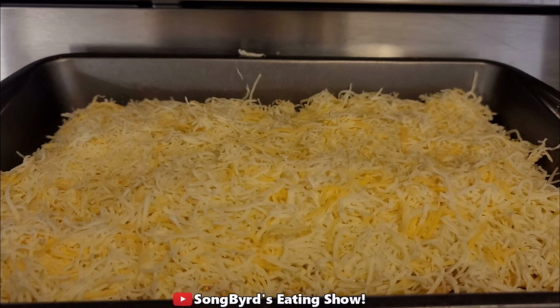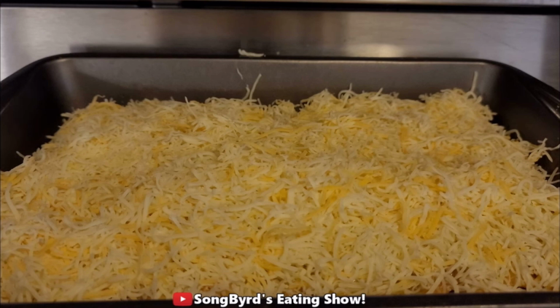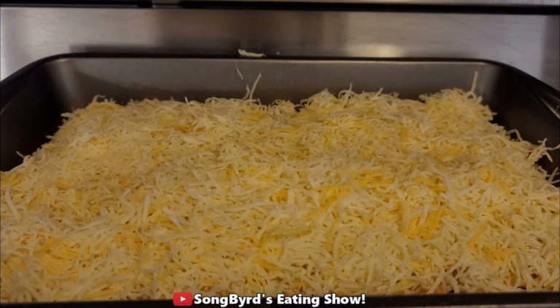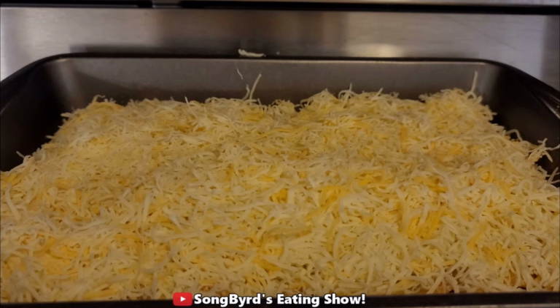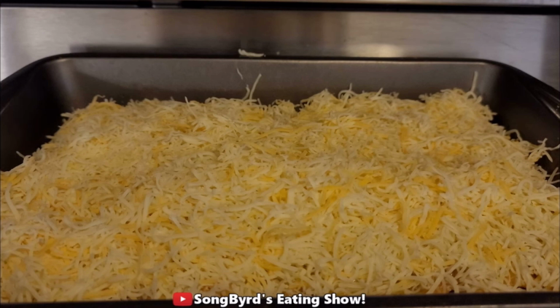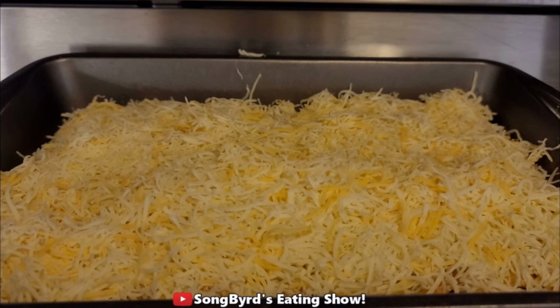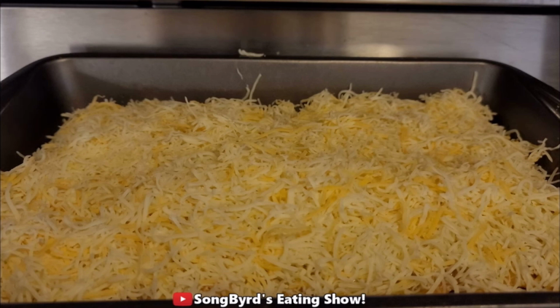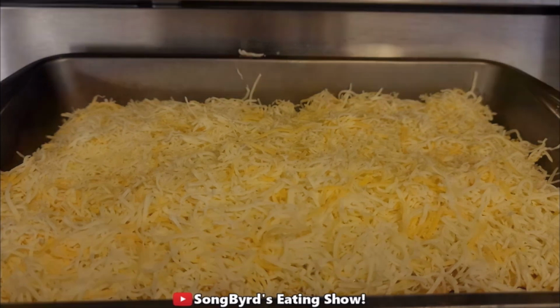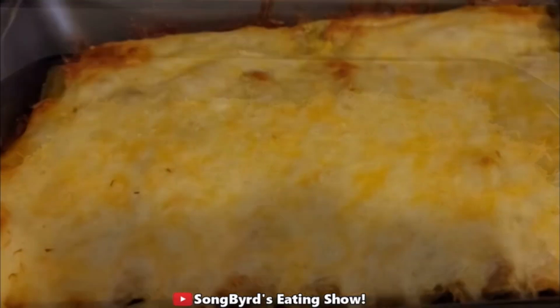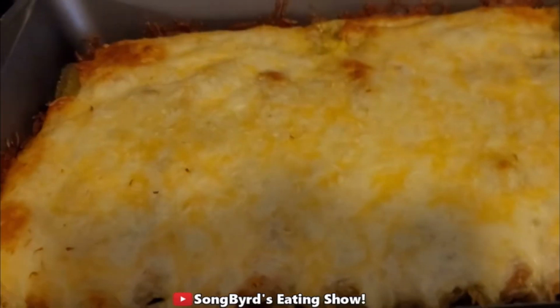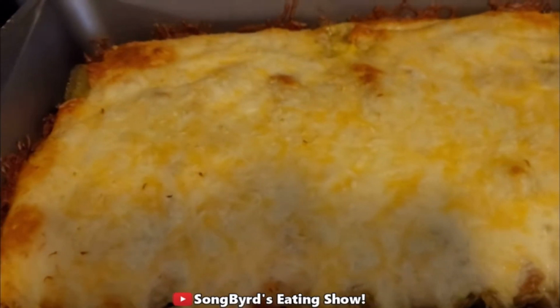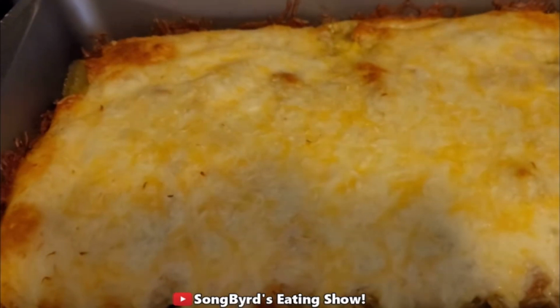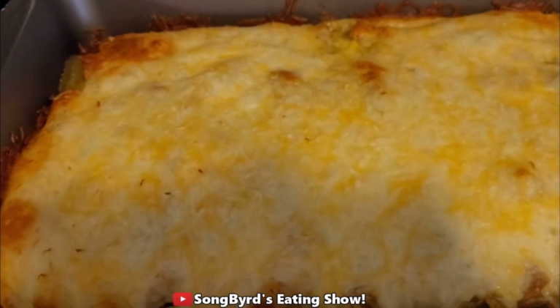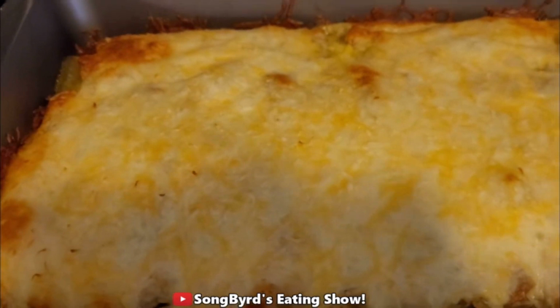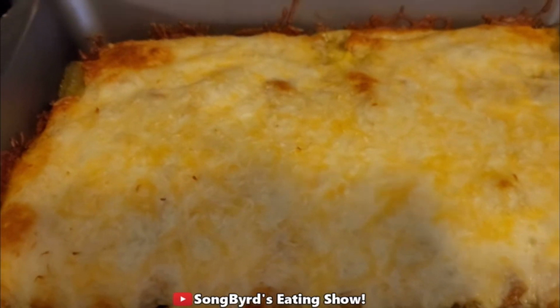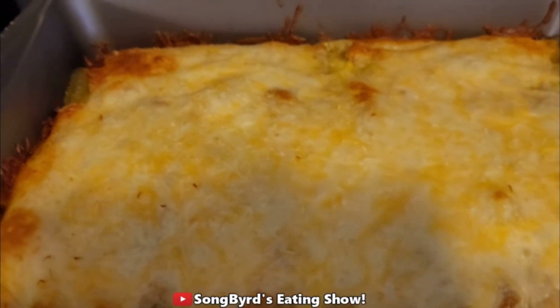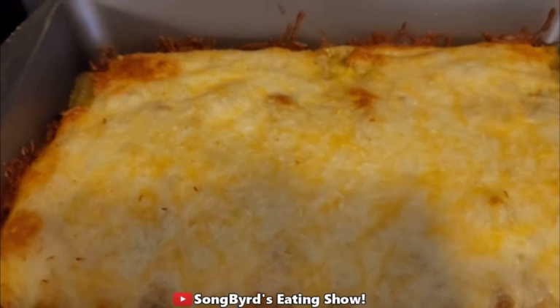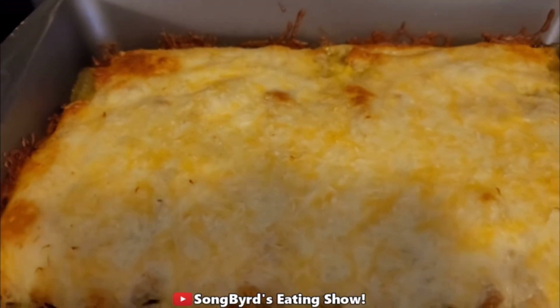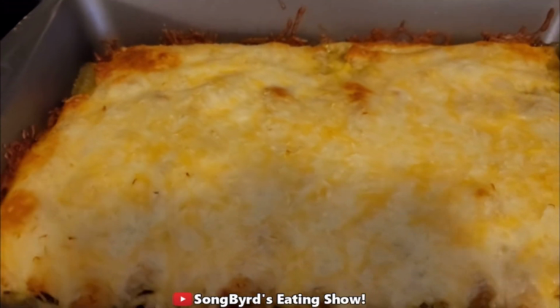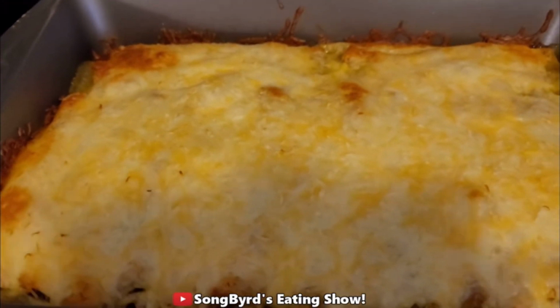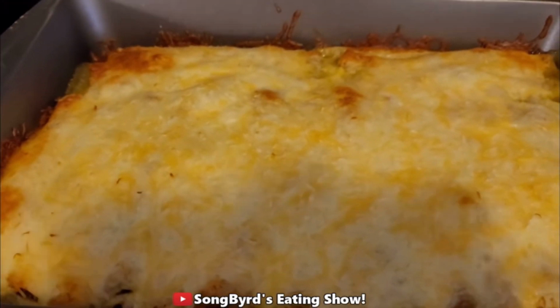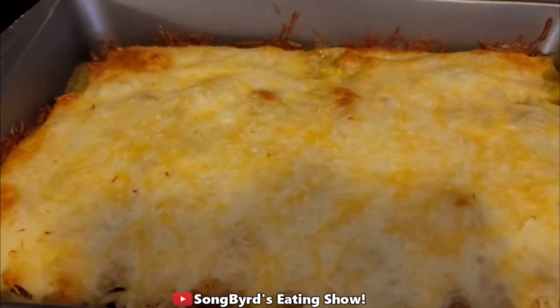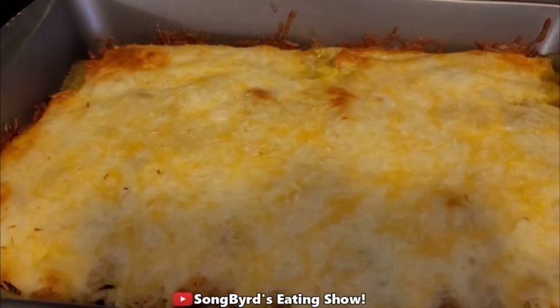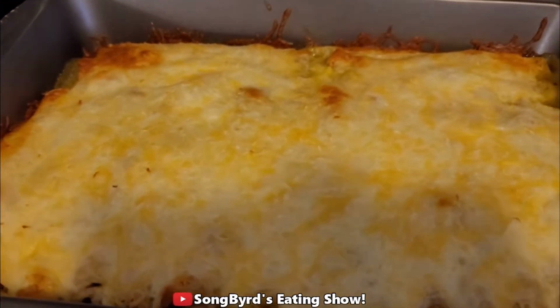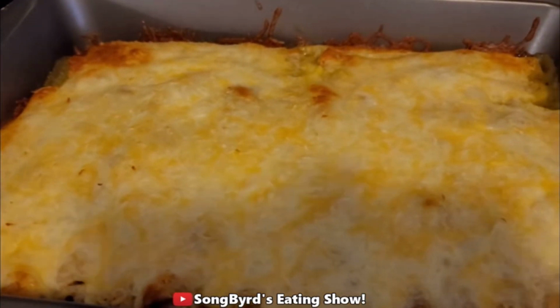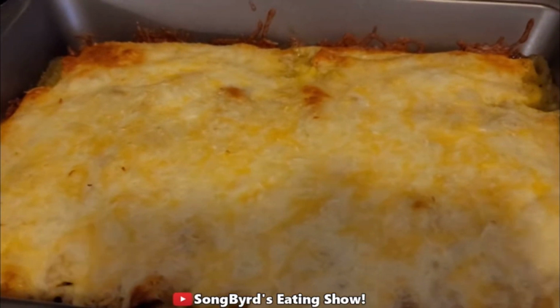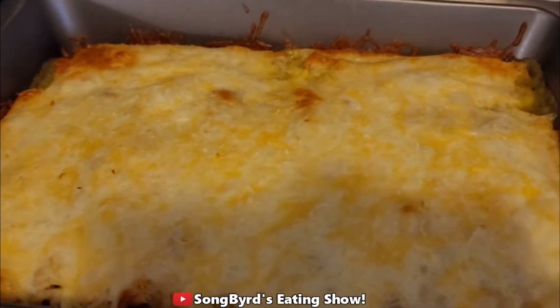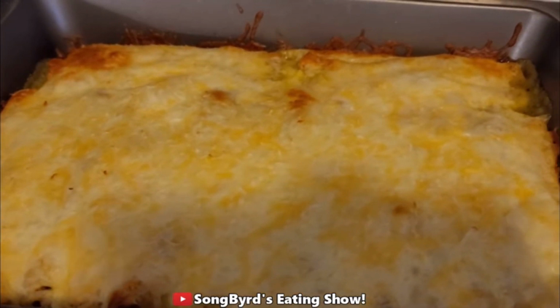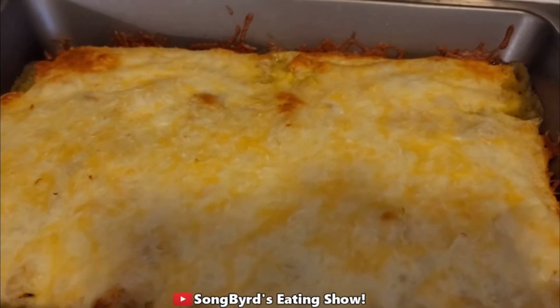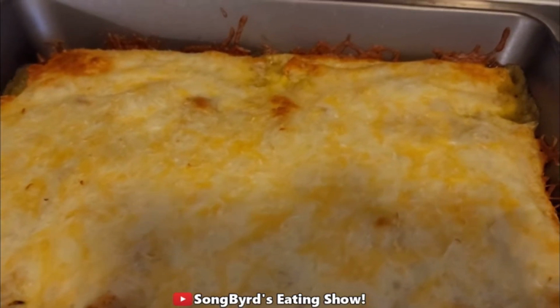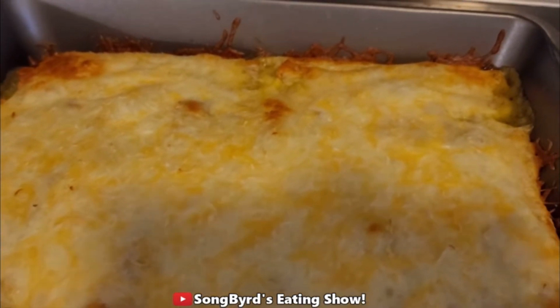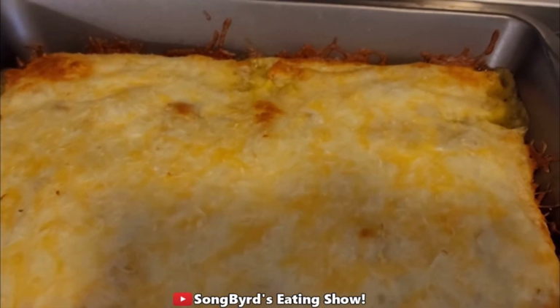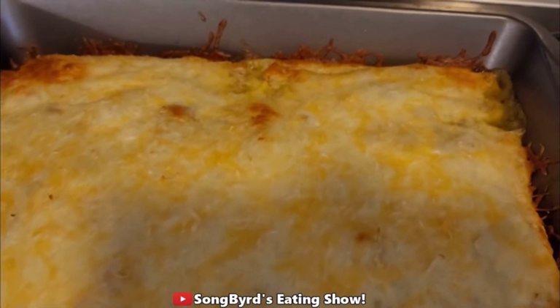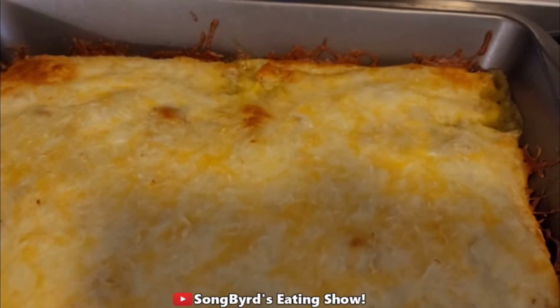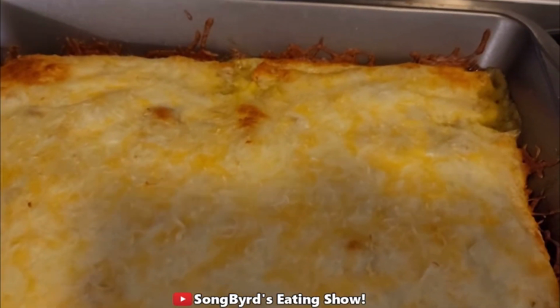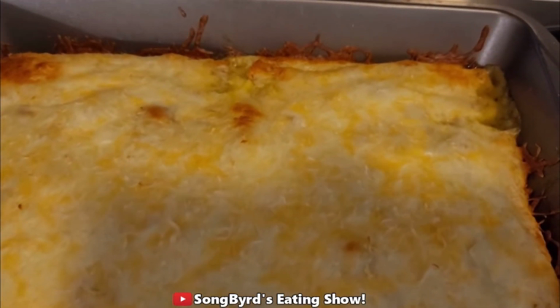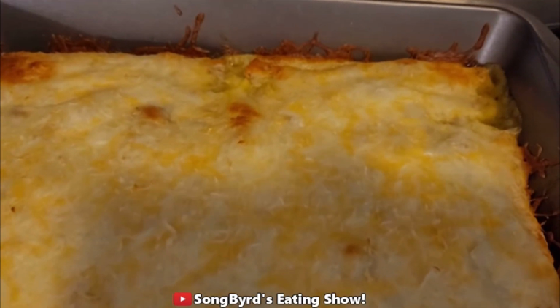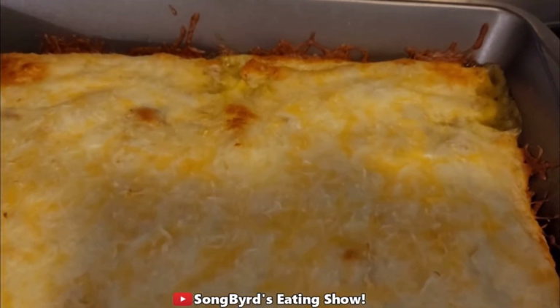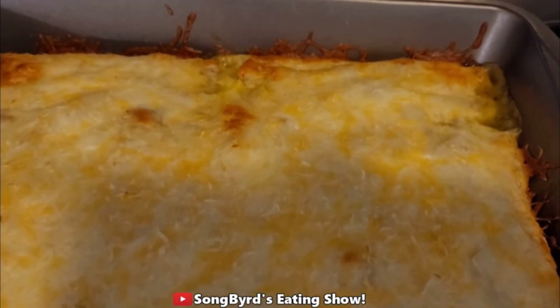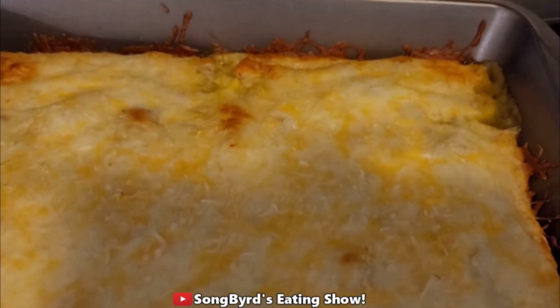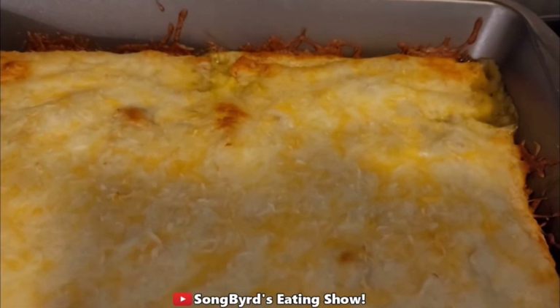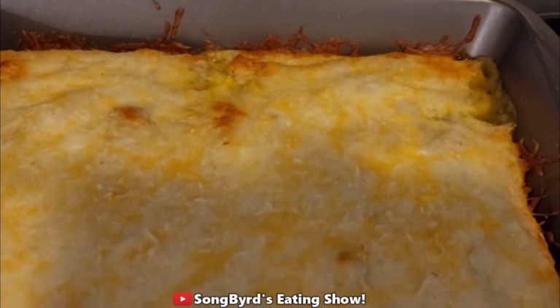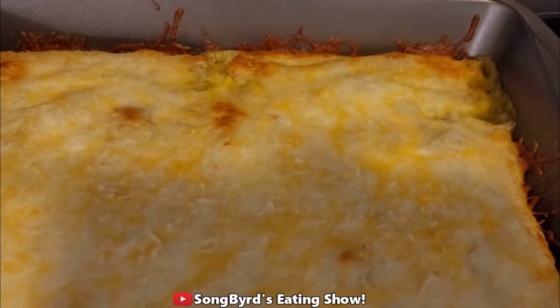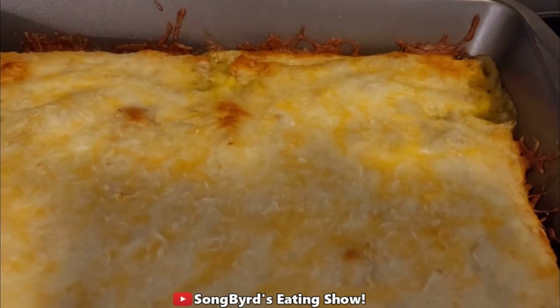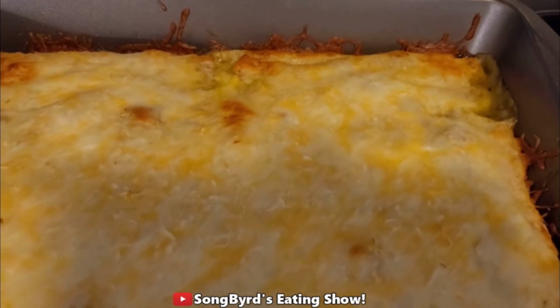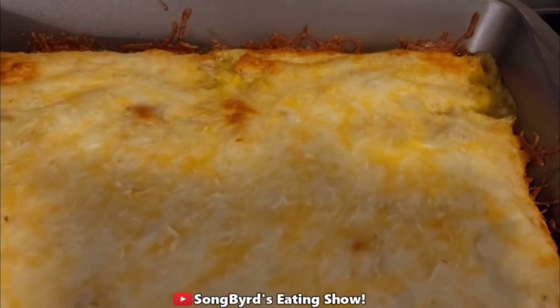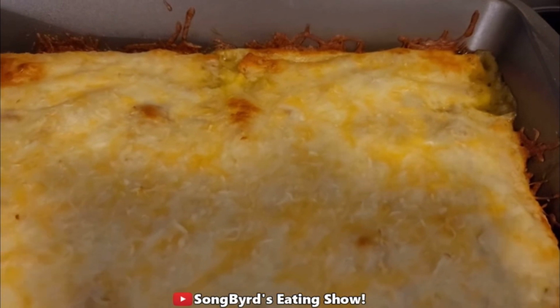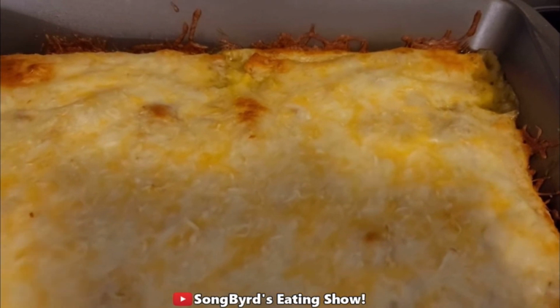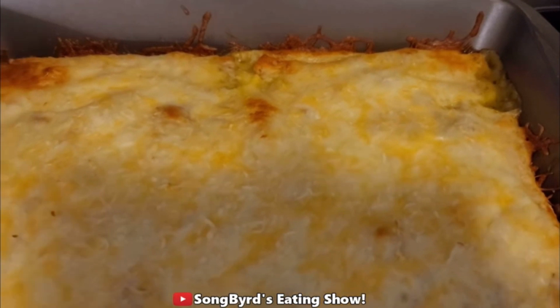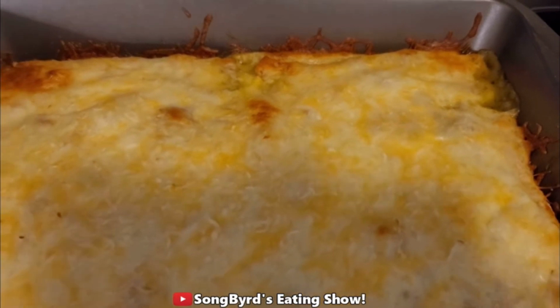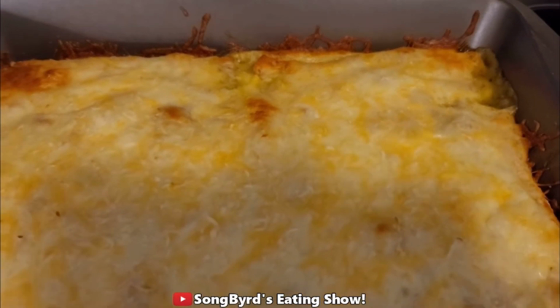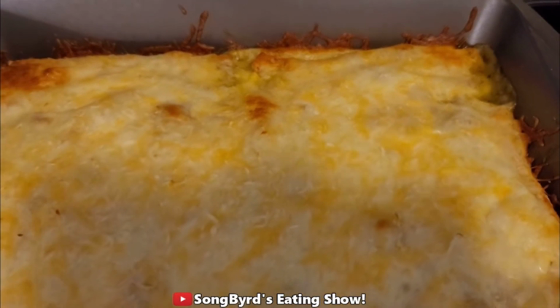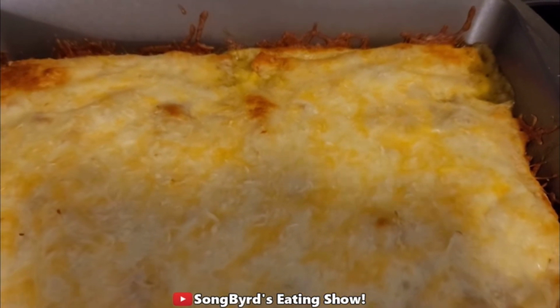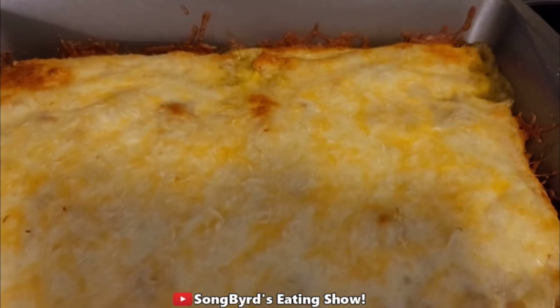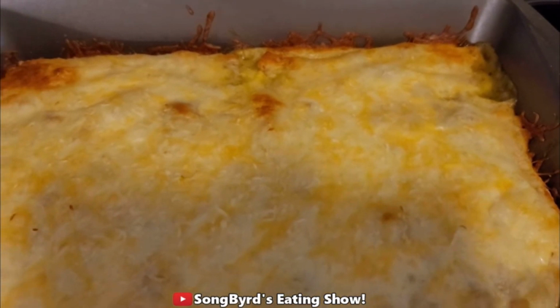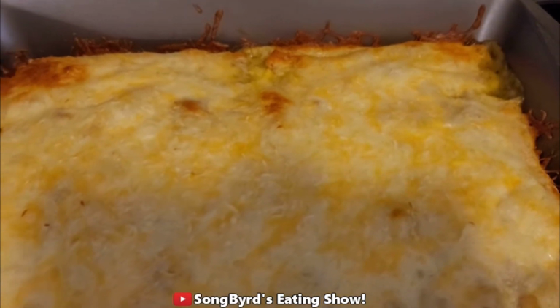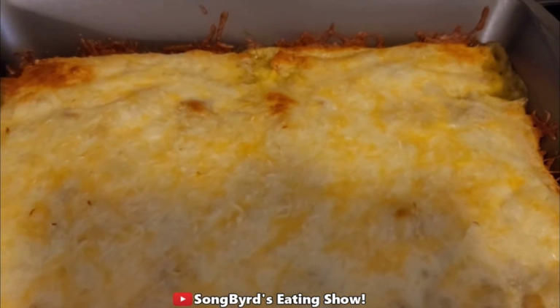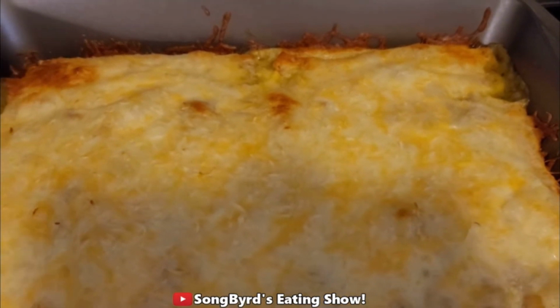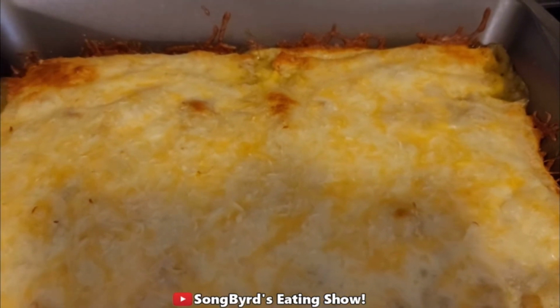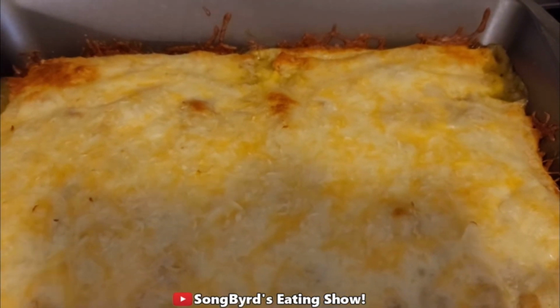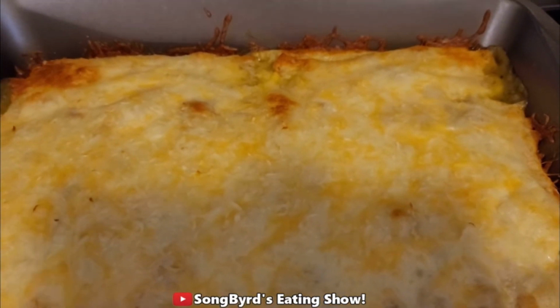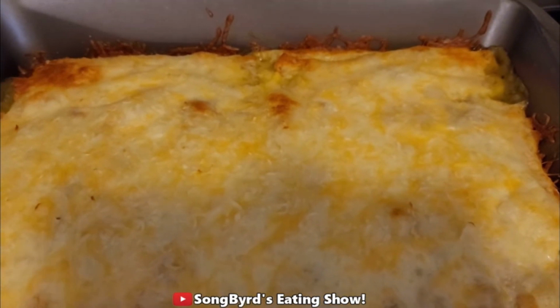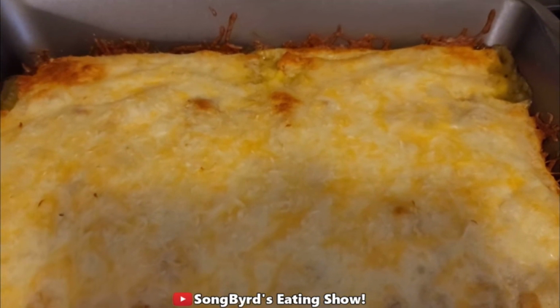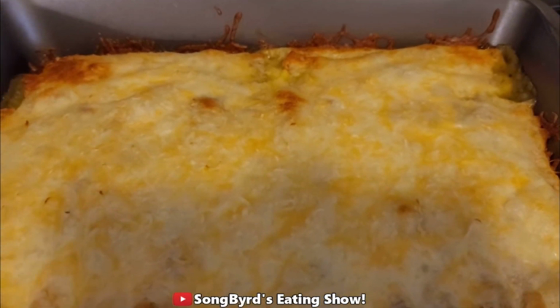After 15 minutes, this is what your dish should look like — lazy enchiladas, all done. You can add whatever toppings you want to these.